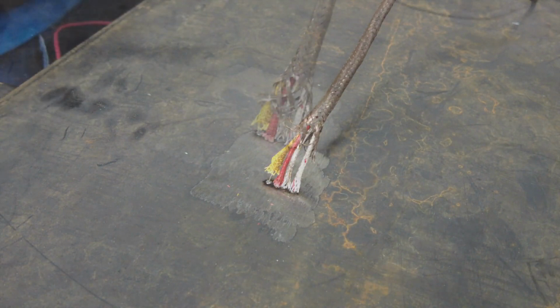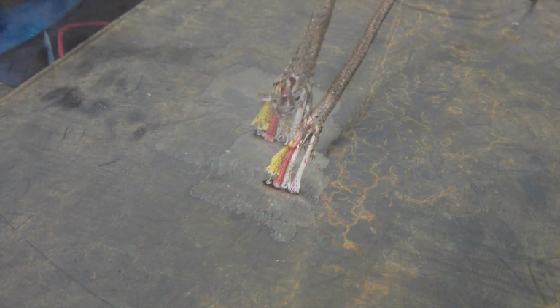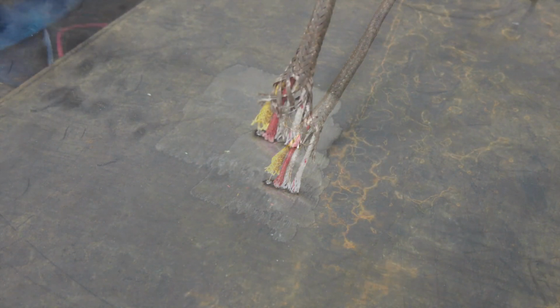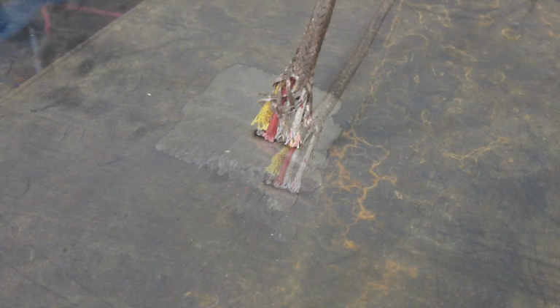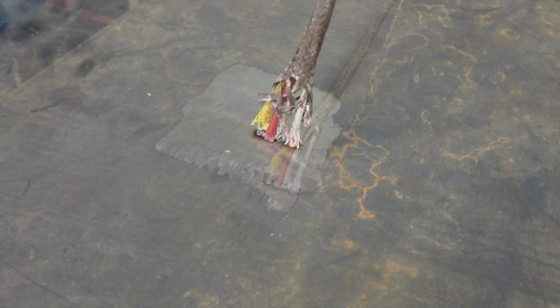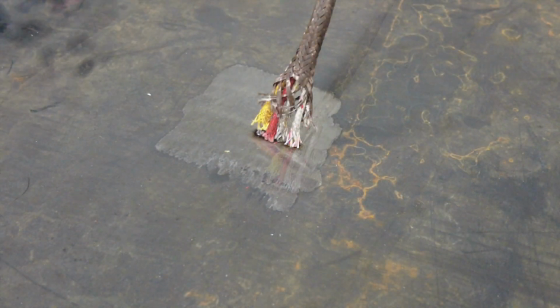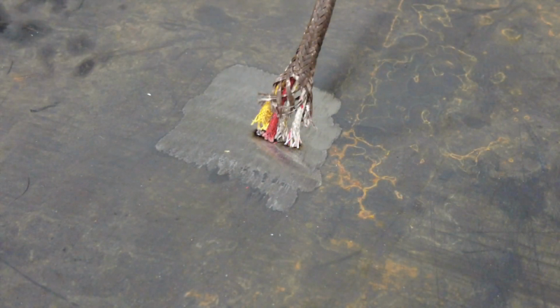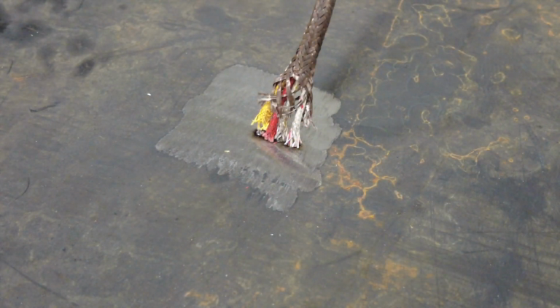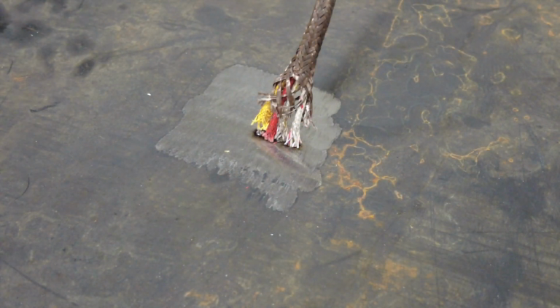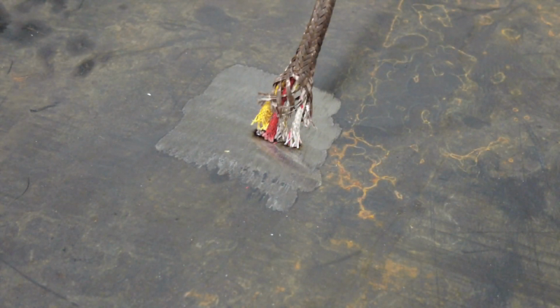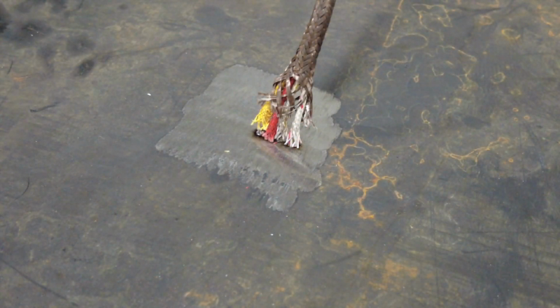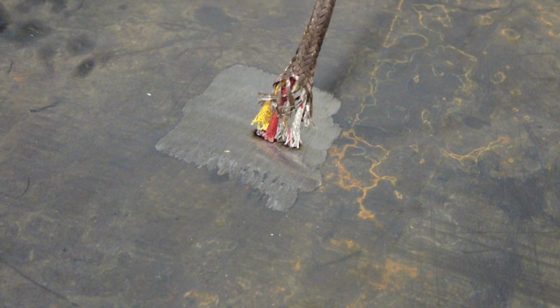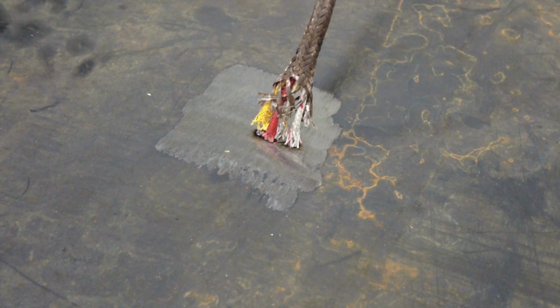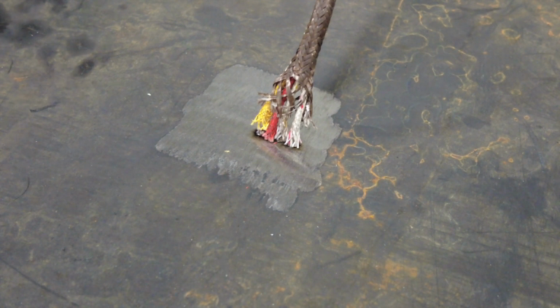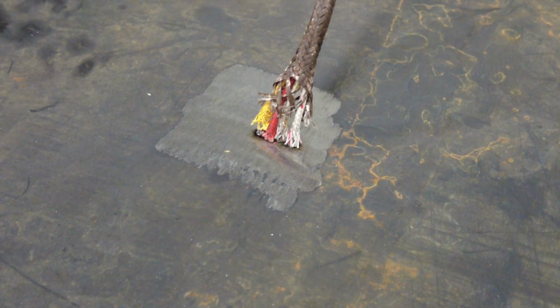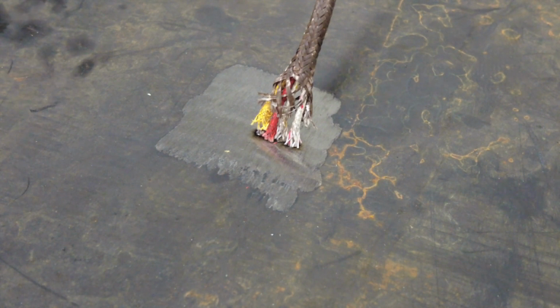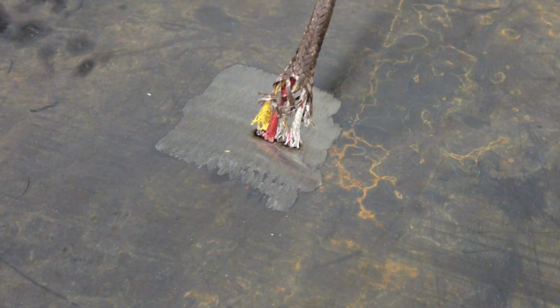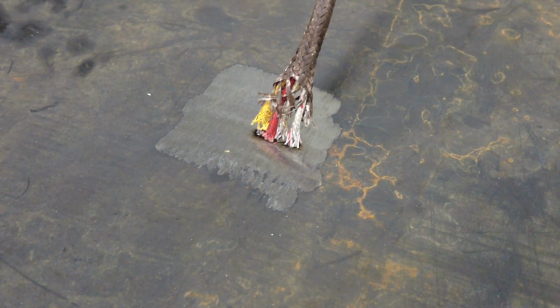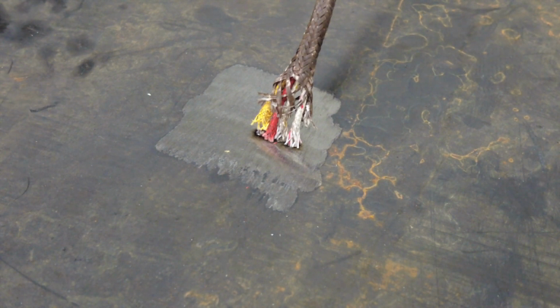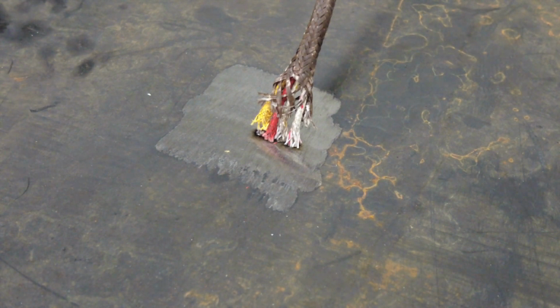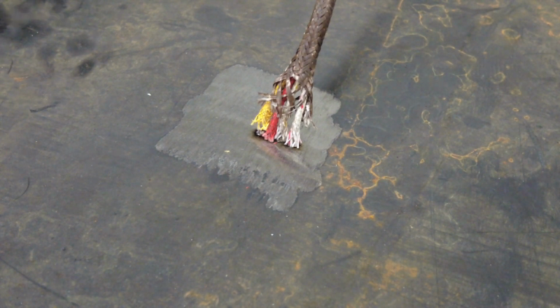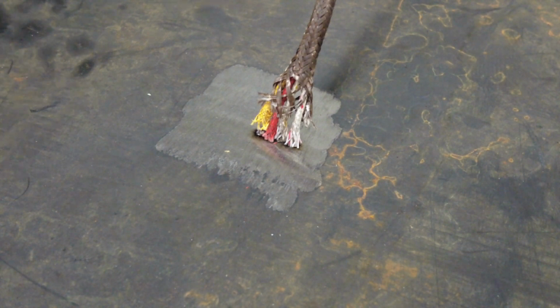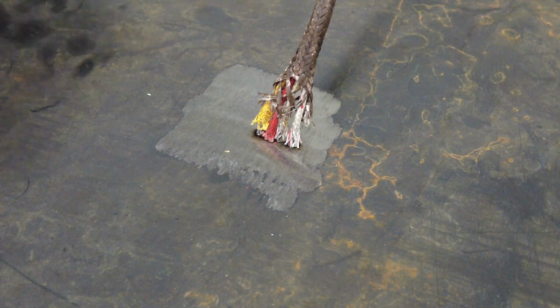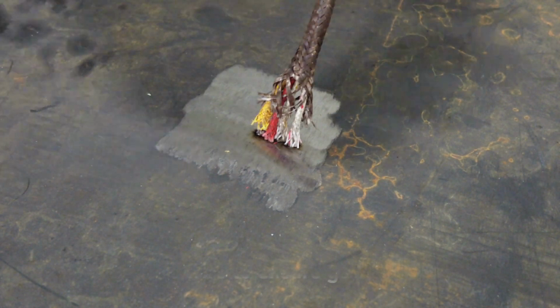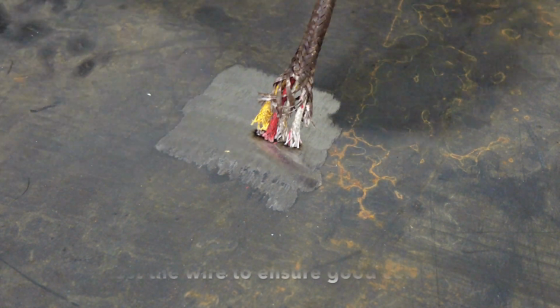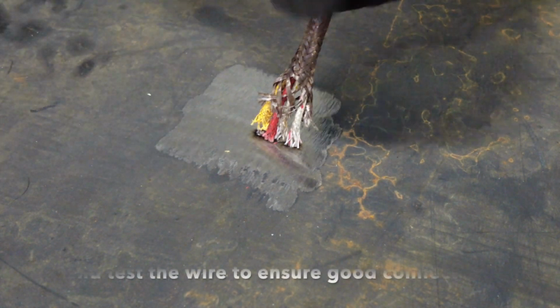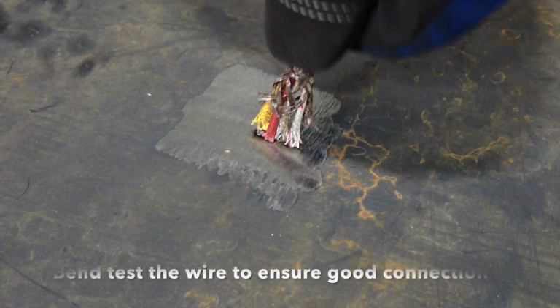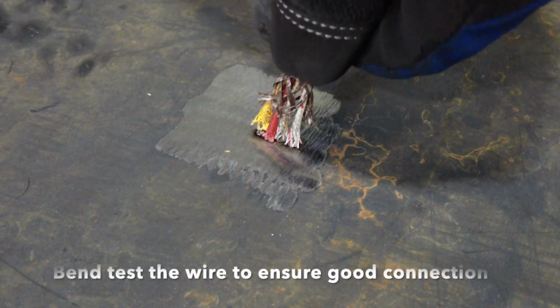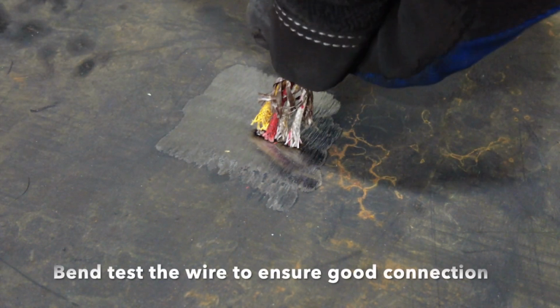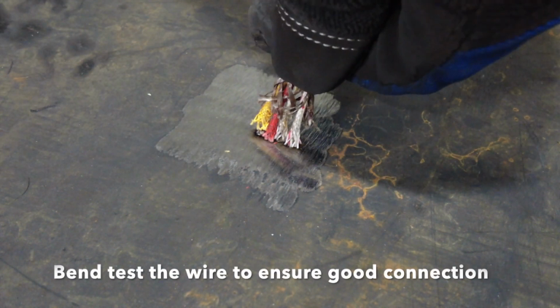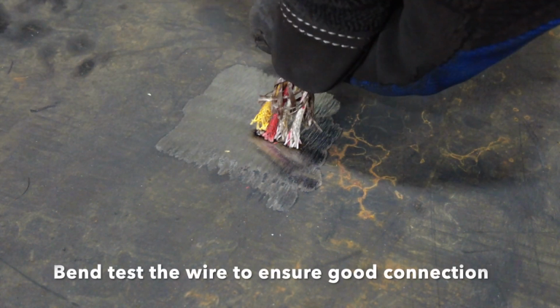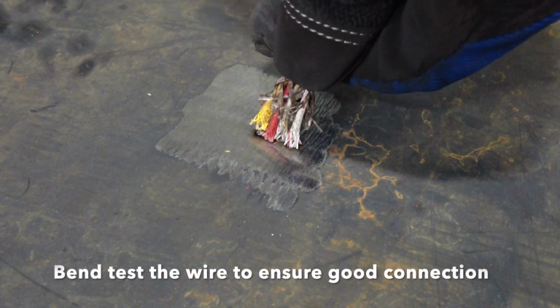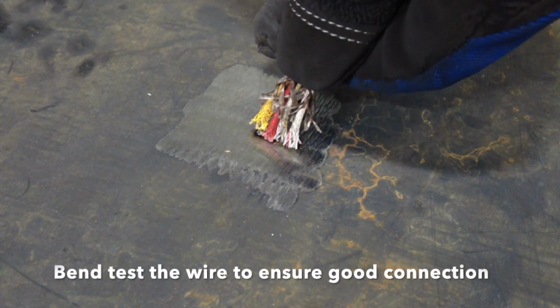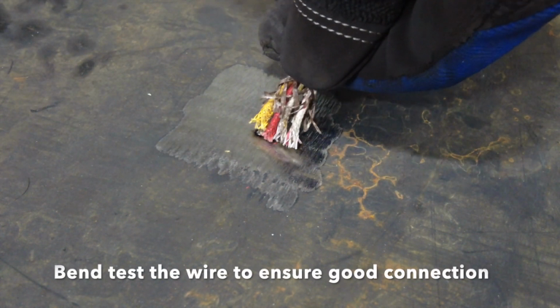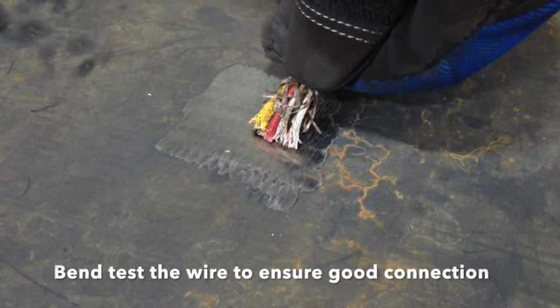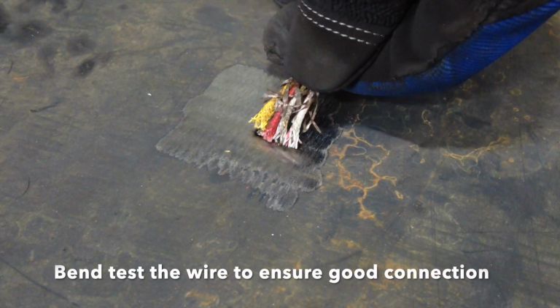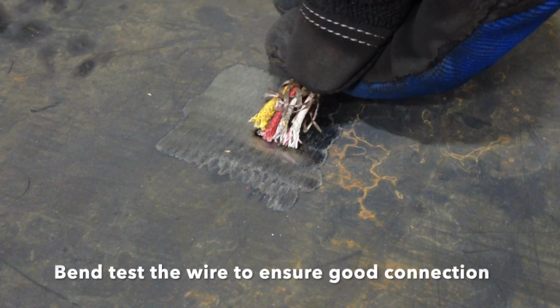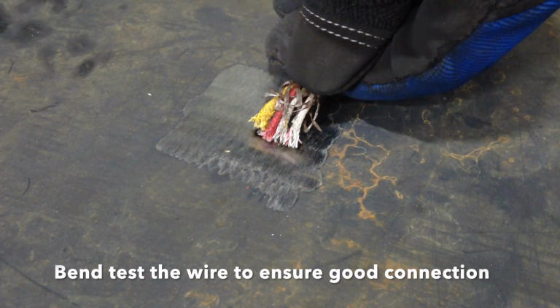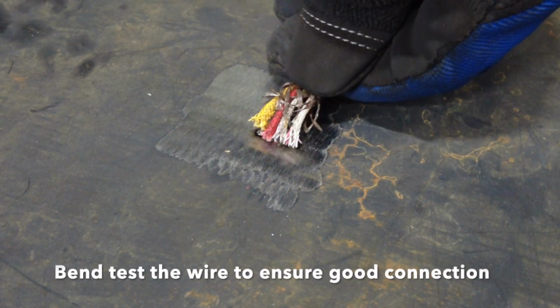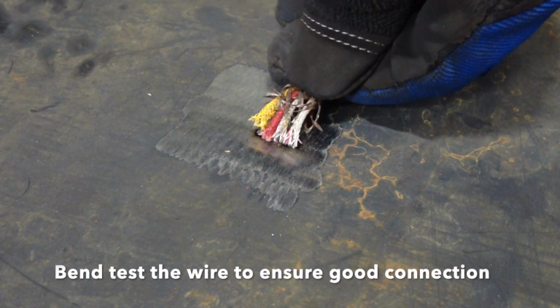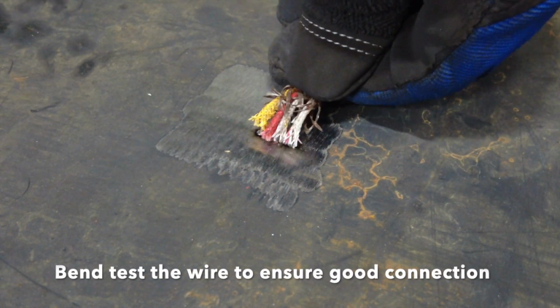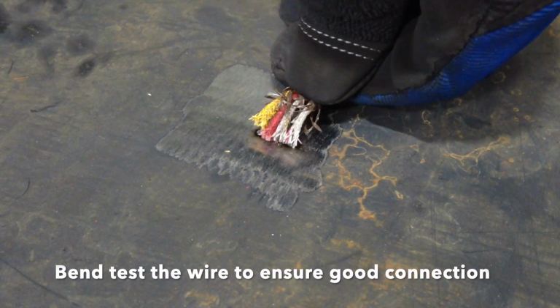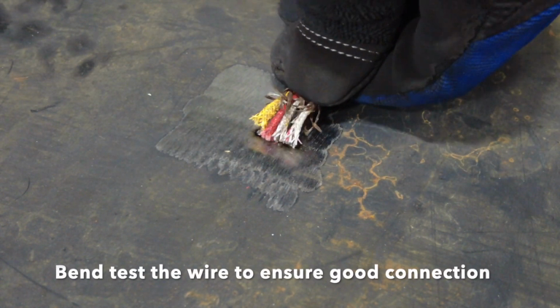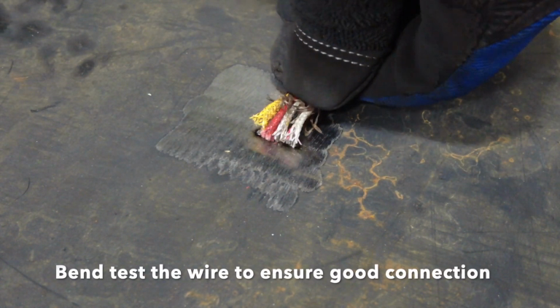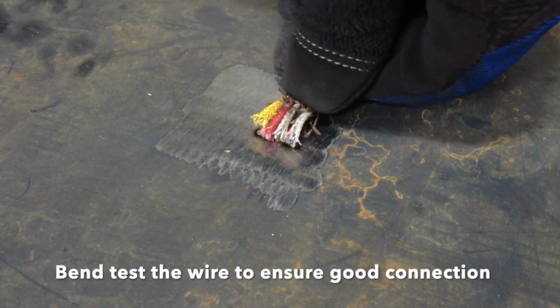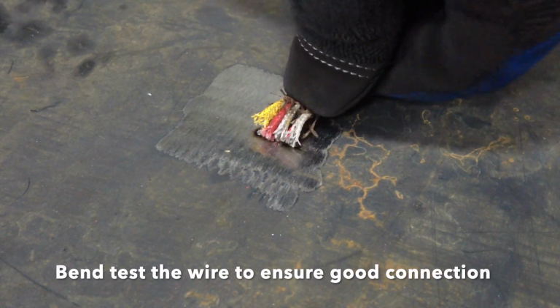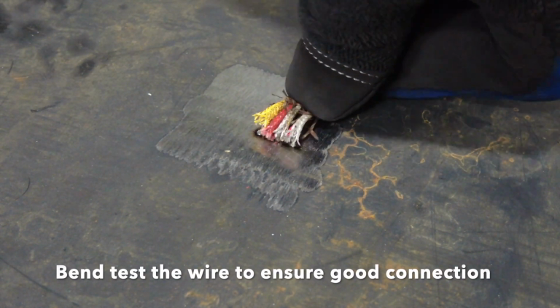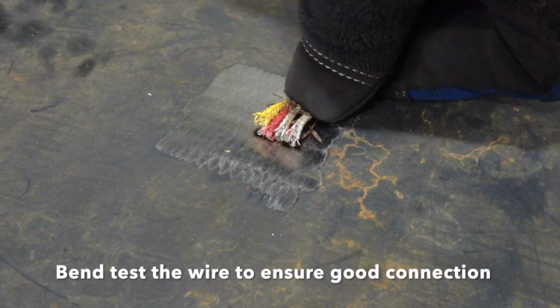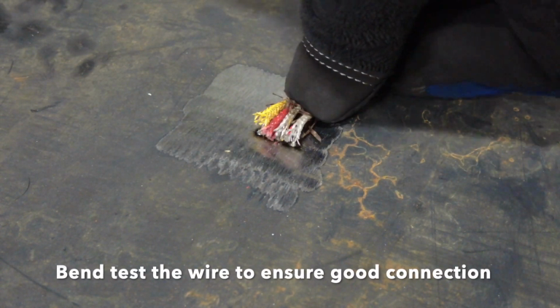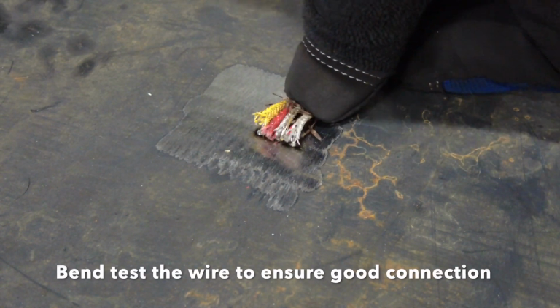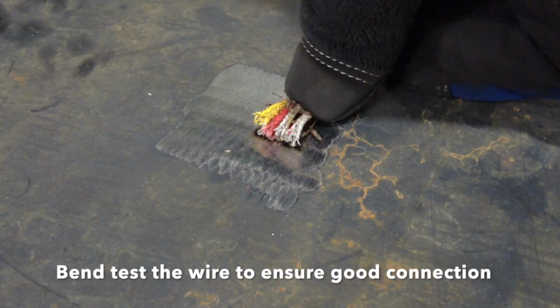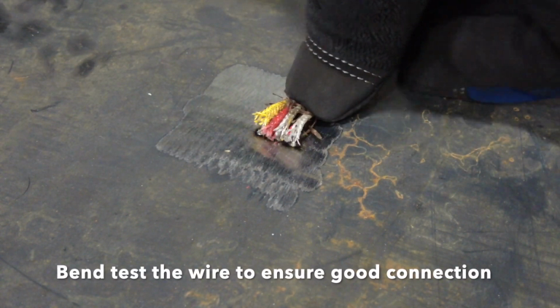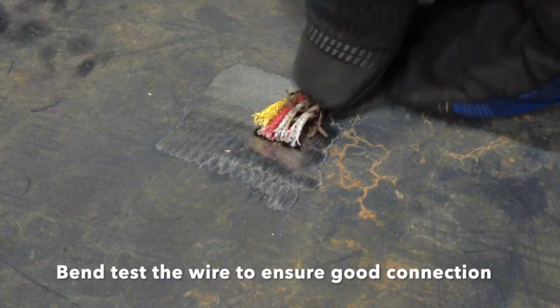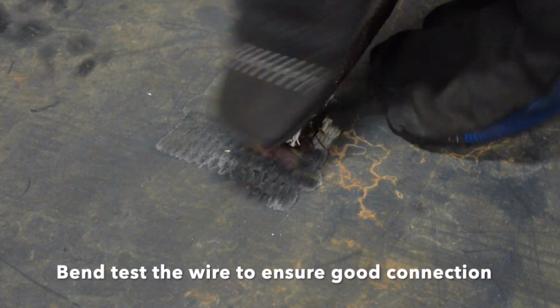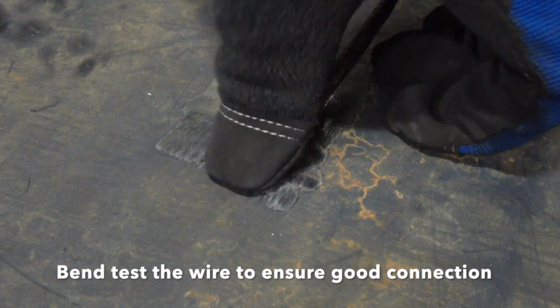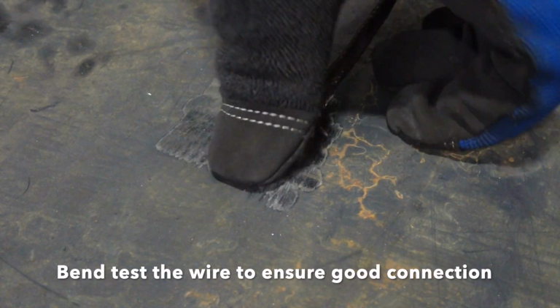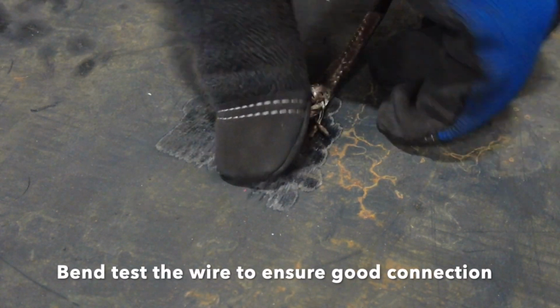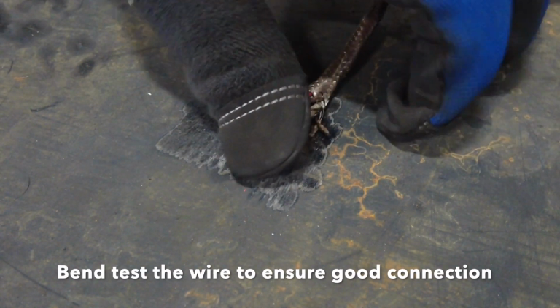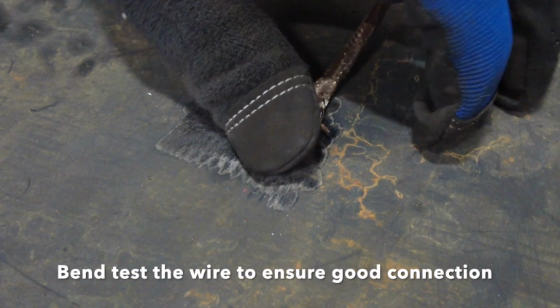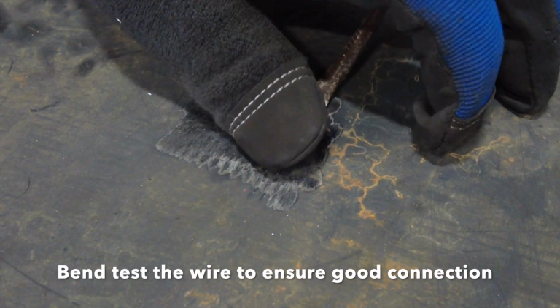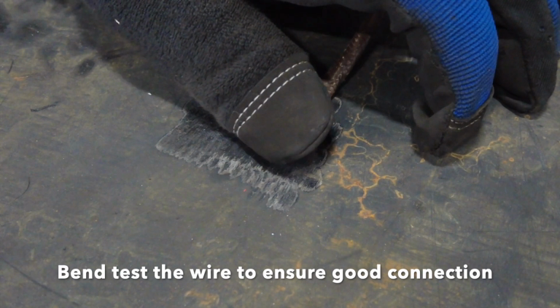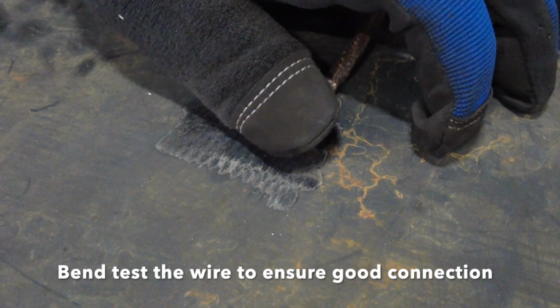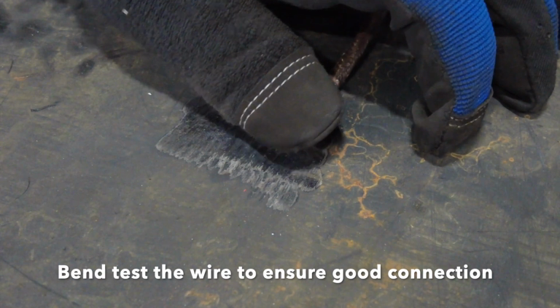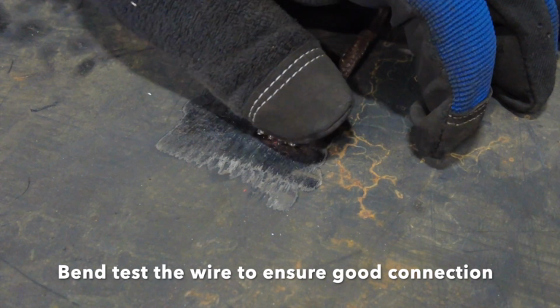Once you've attached all the wires, bend them over to ensure that all the welds are good and all the wires stay attached.